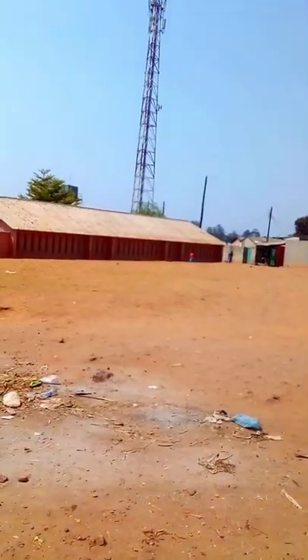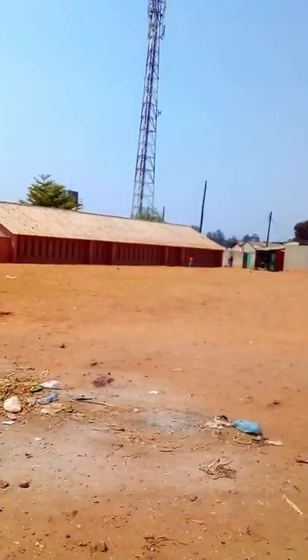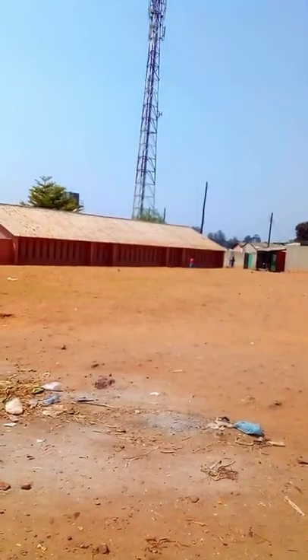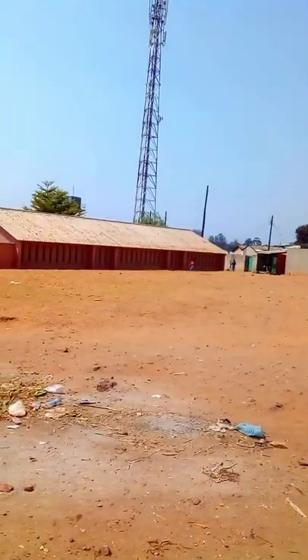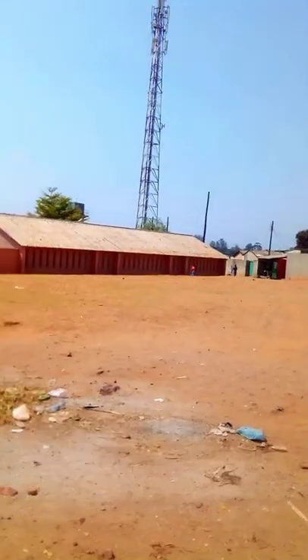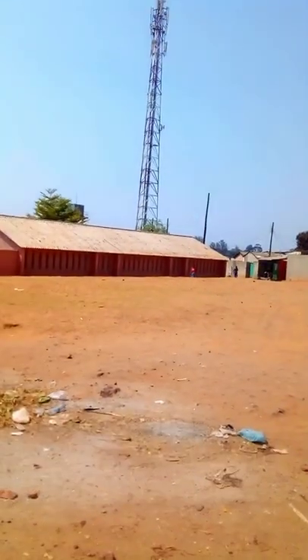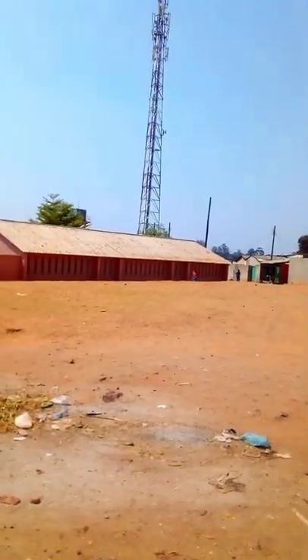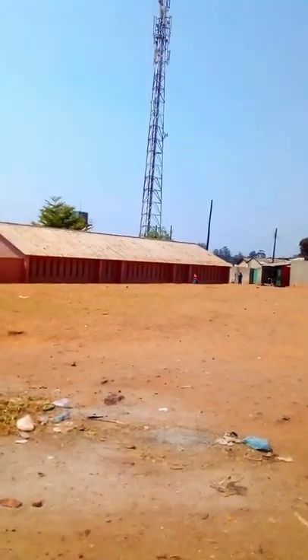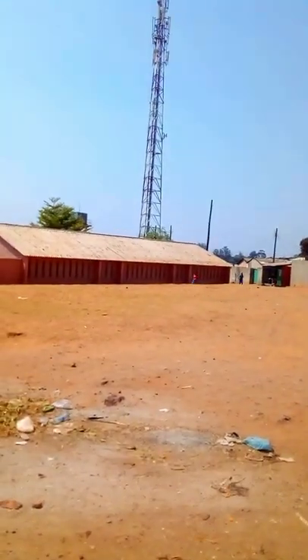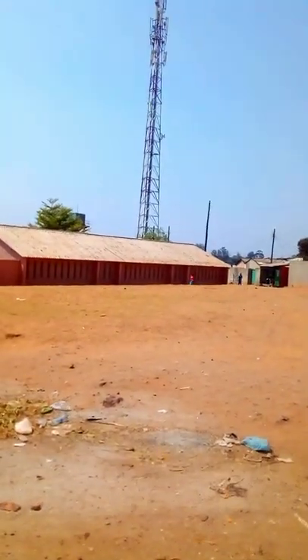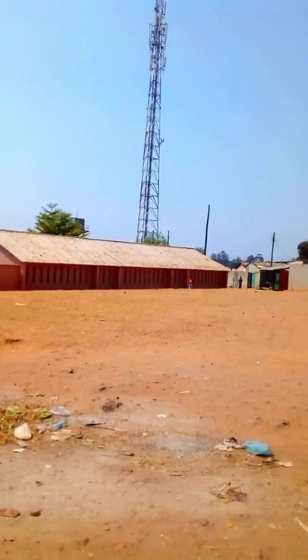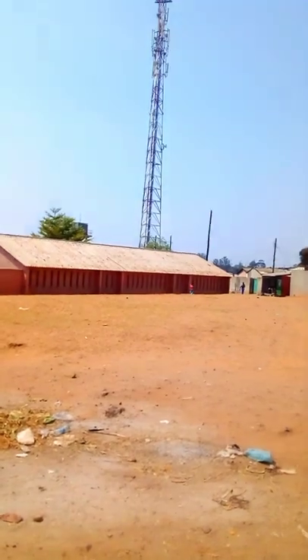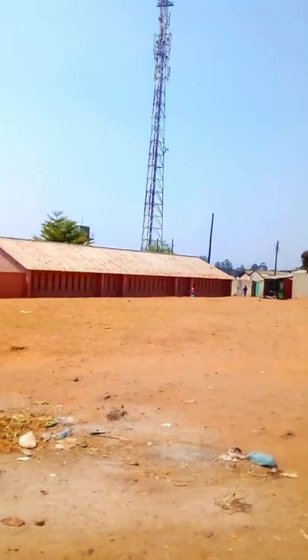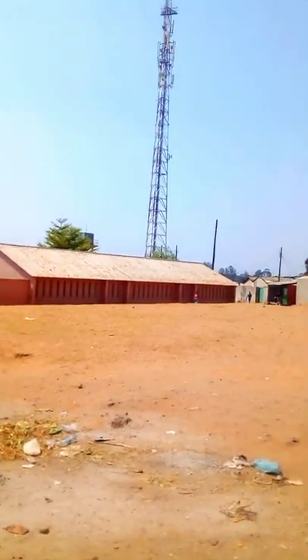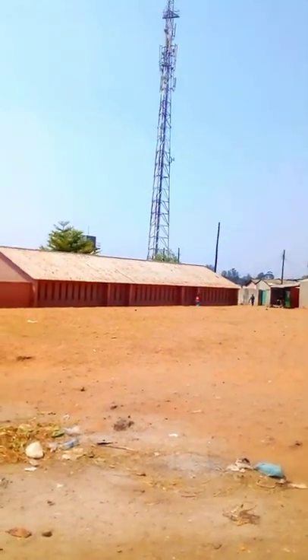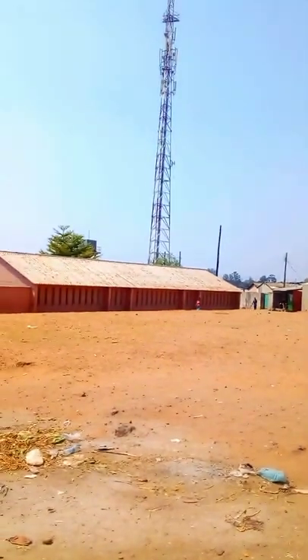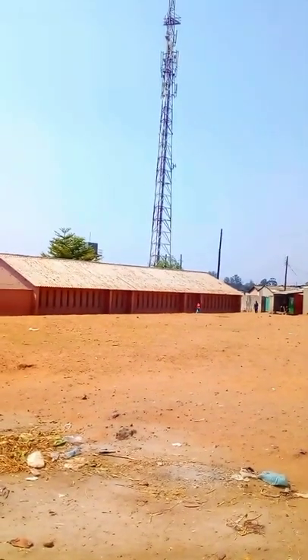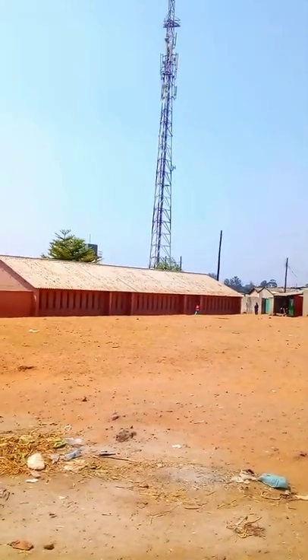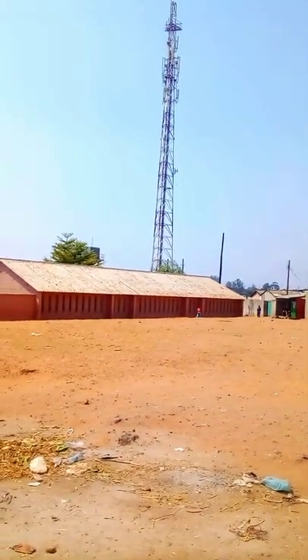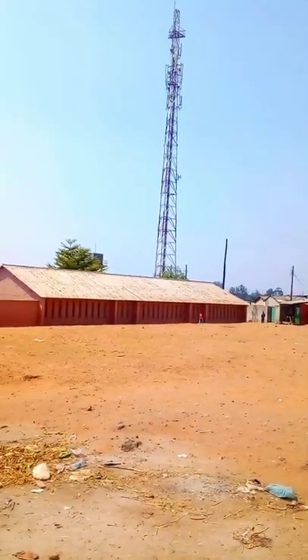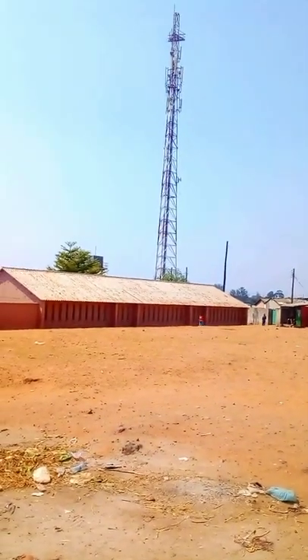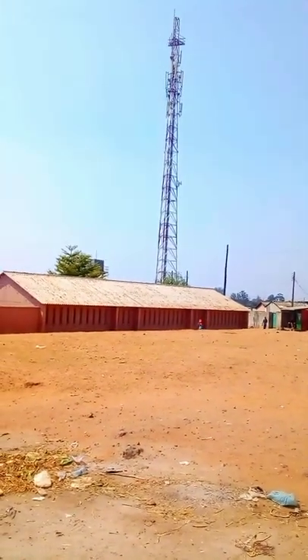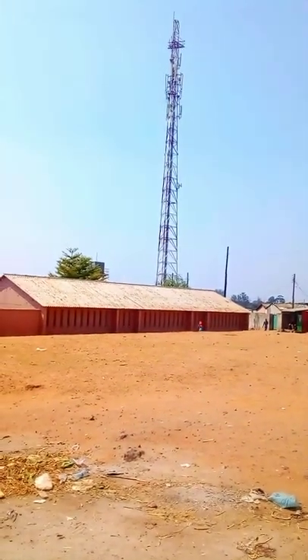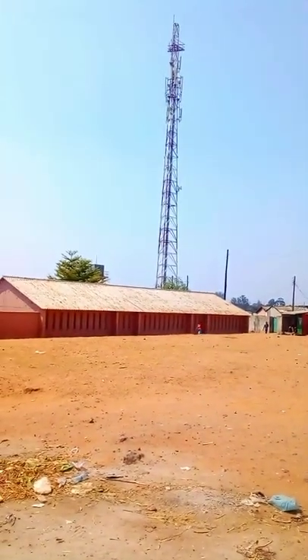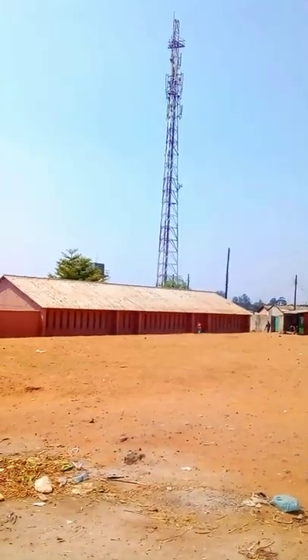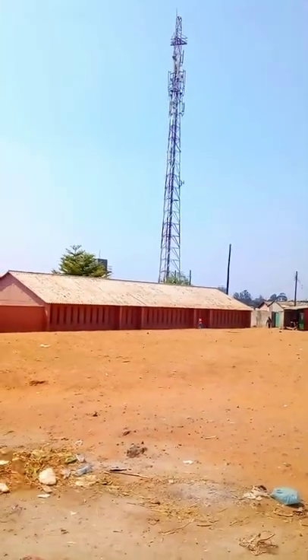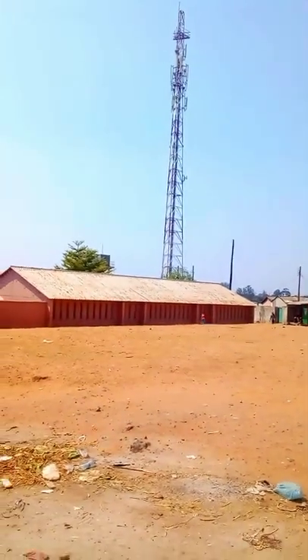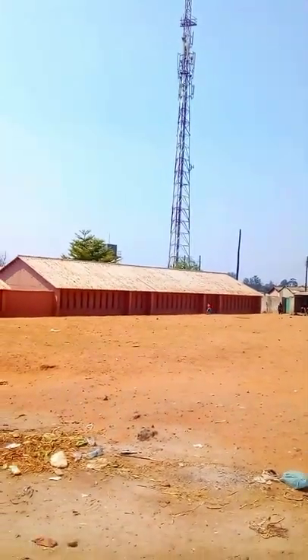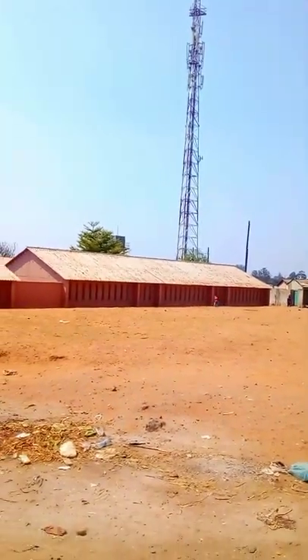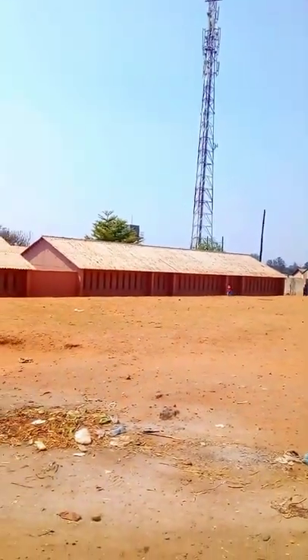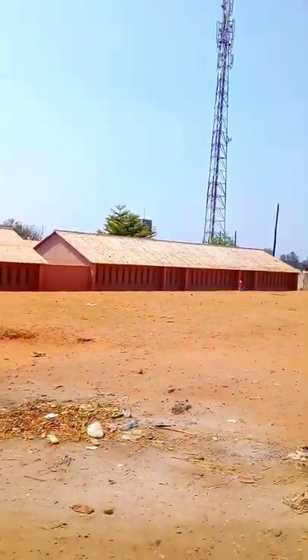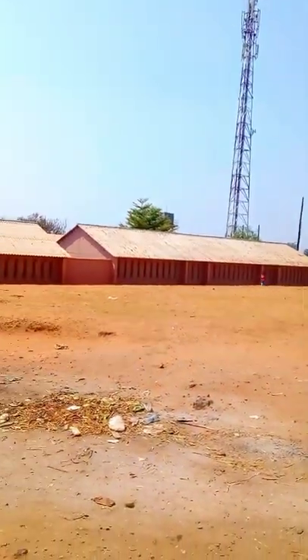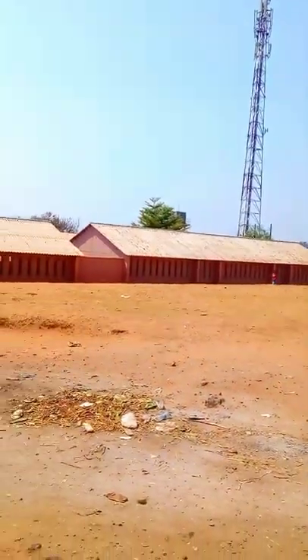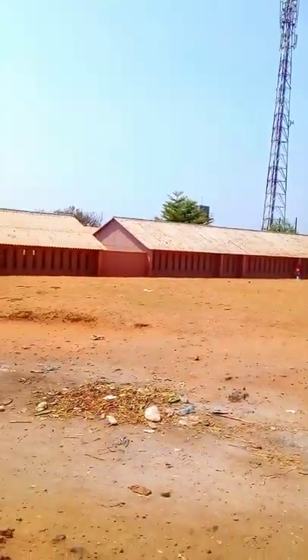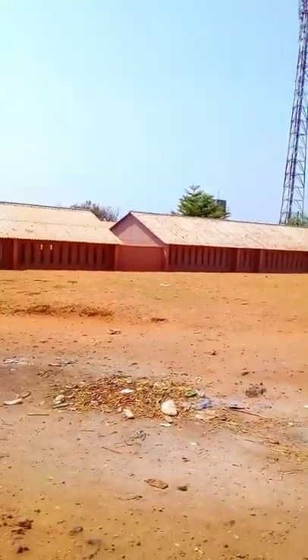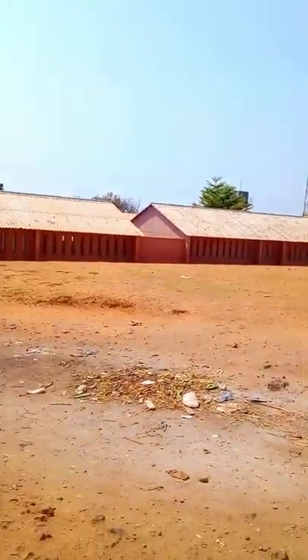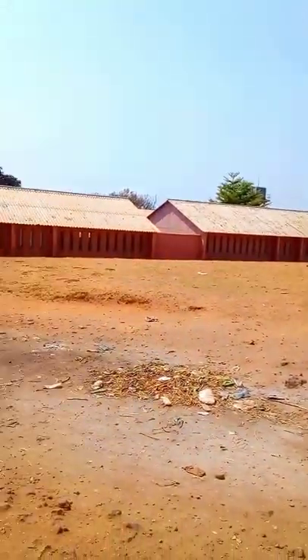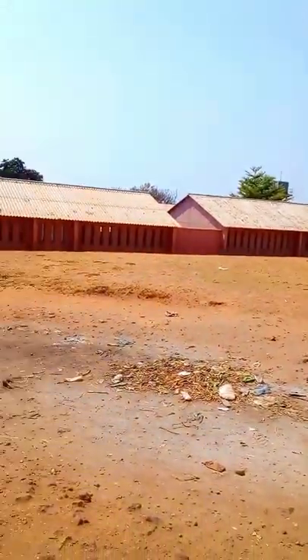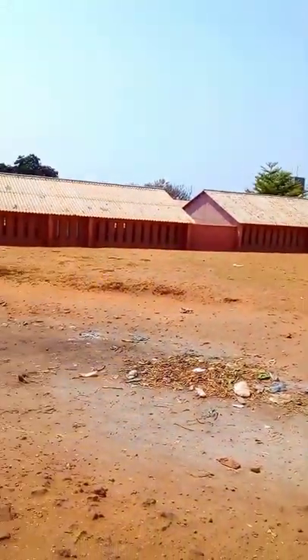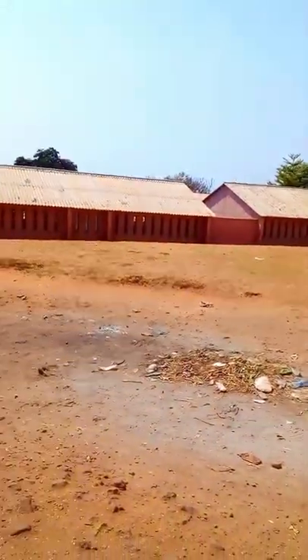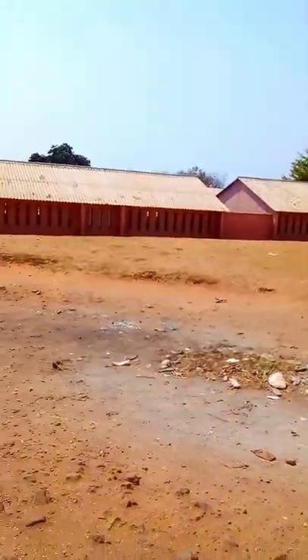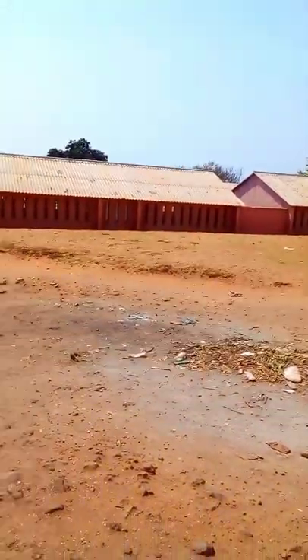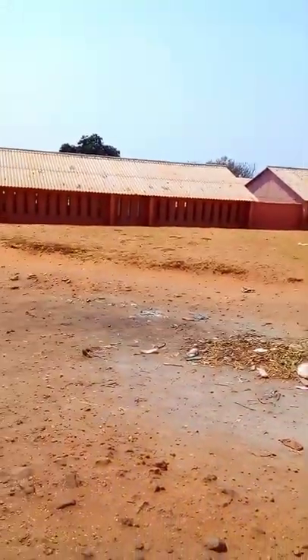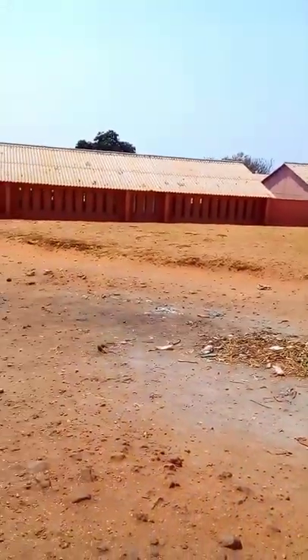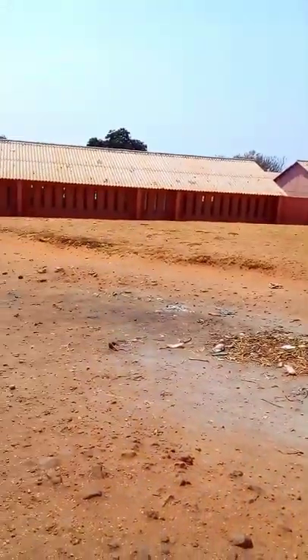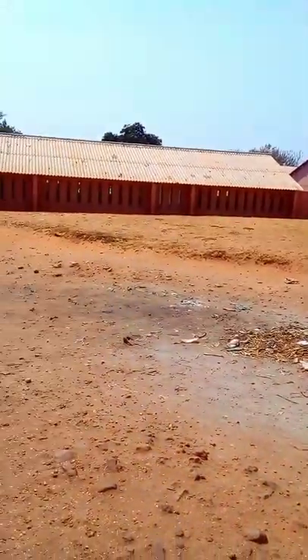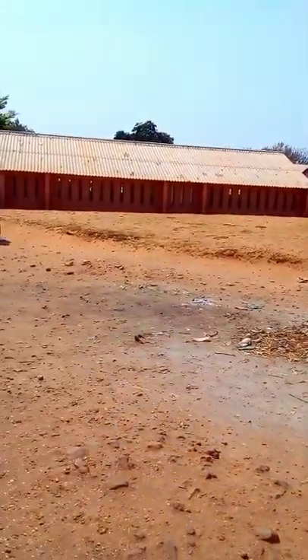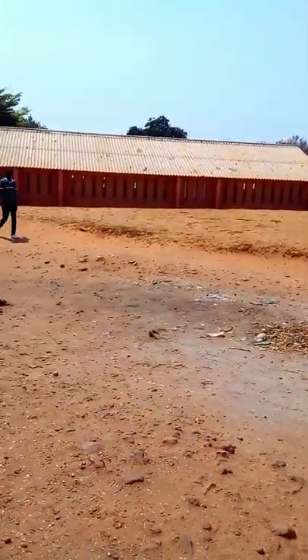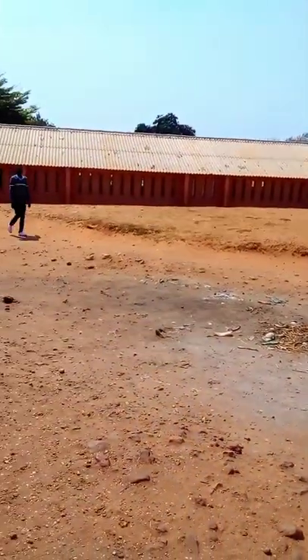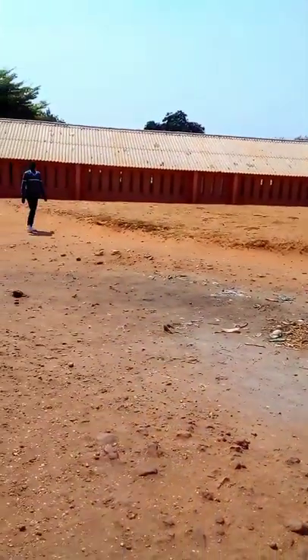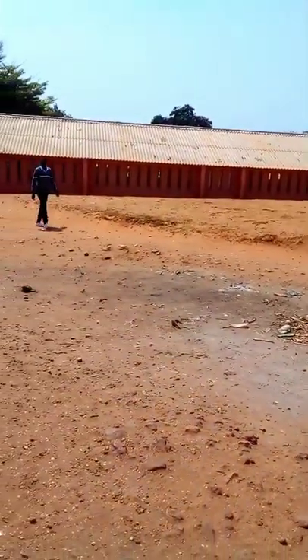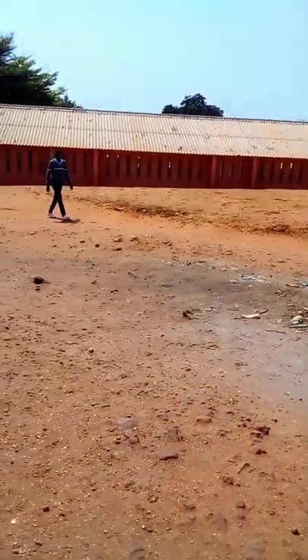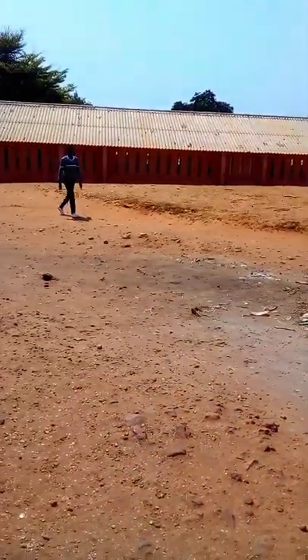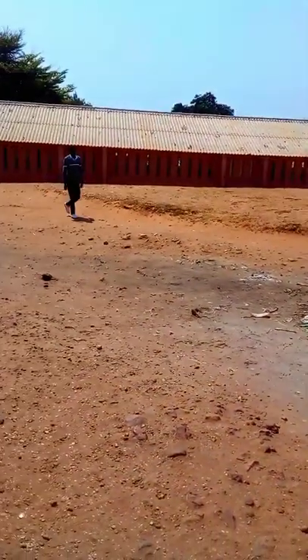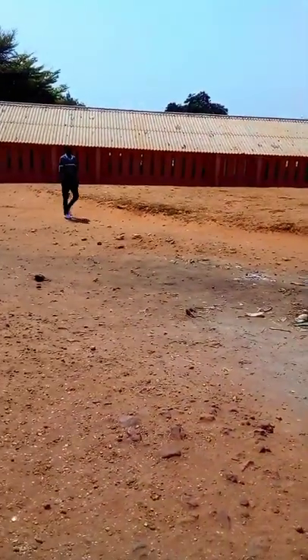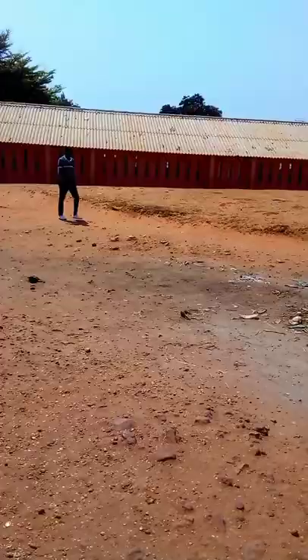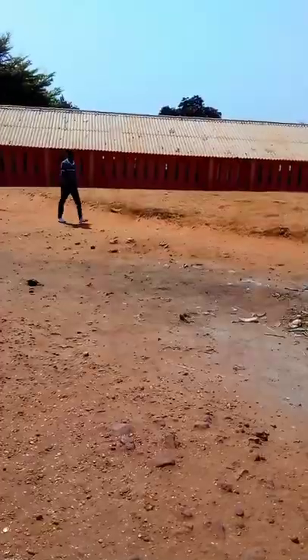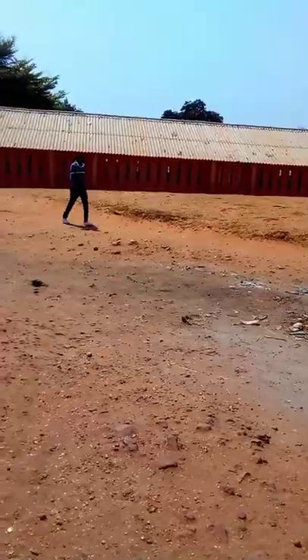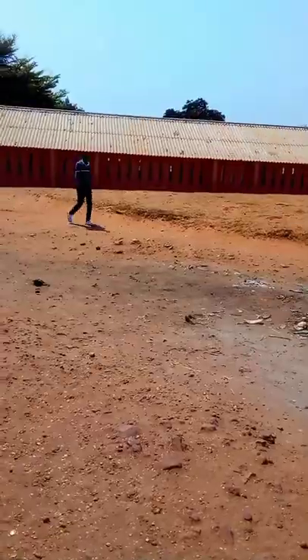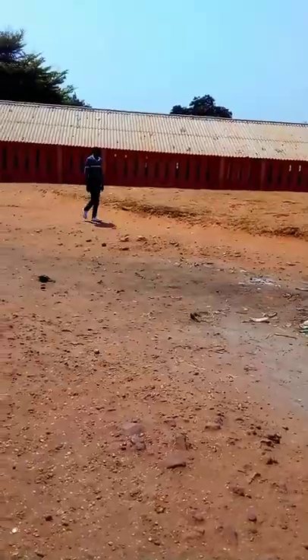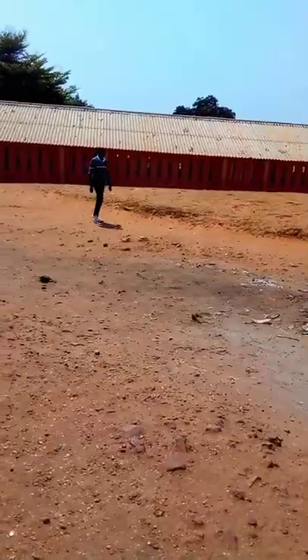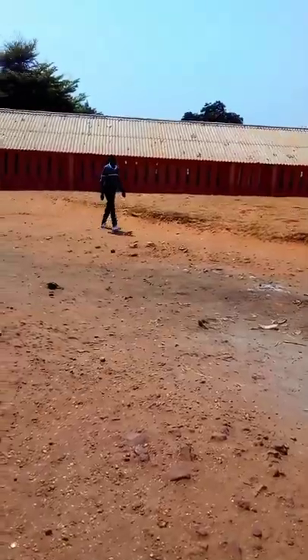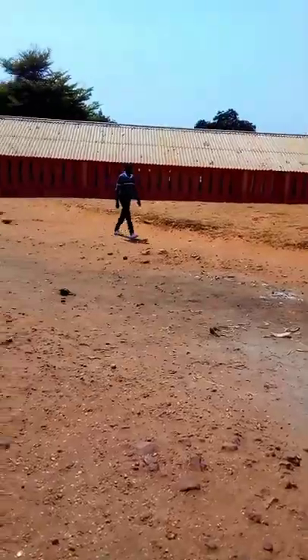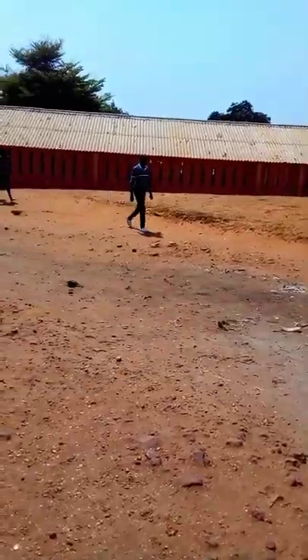We have a good network system here. As you can see, that's the tower over there. This is the Ngombe Basic School area.